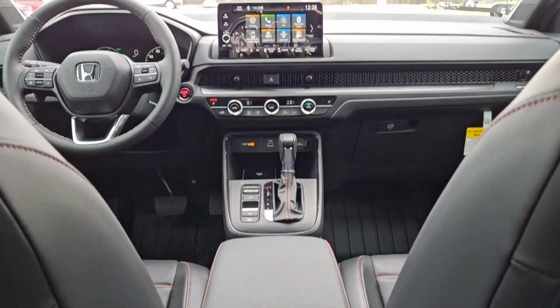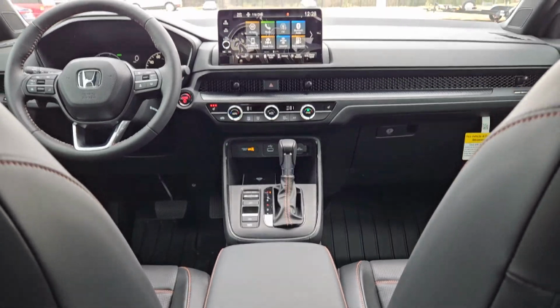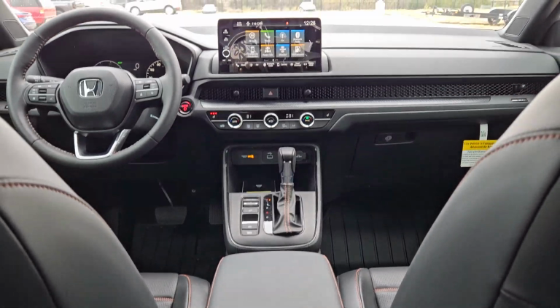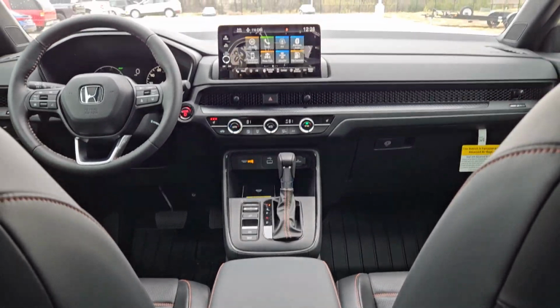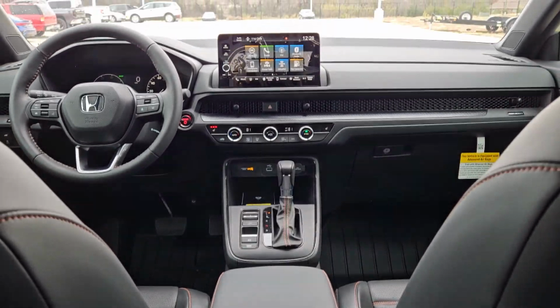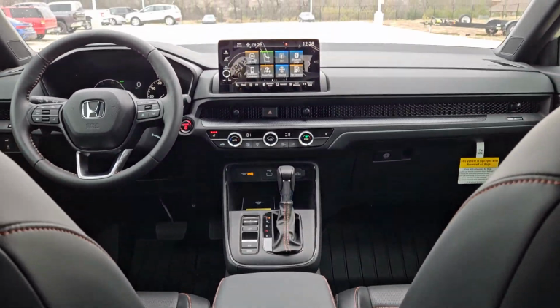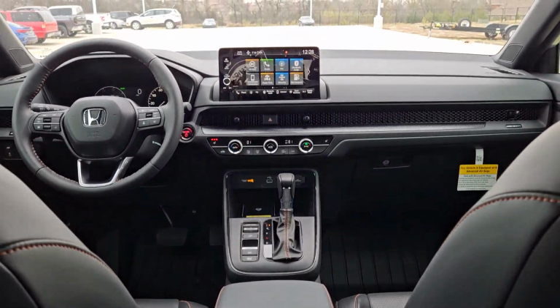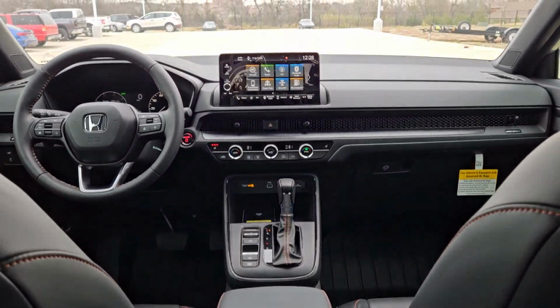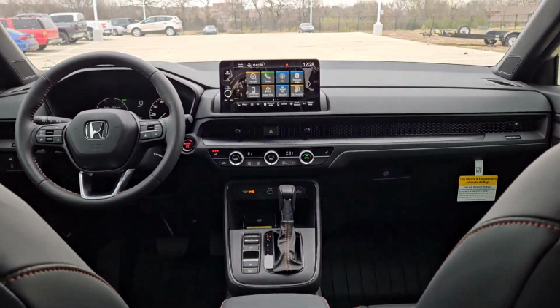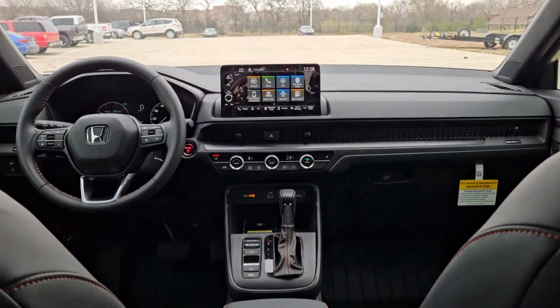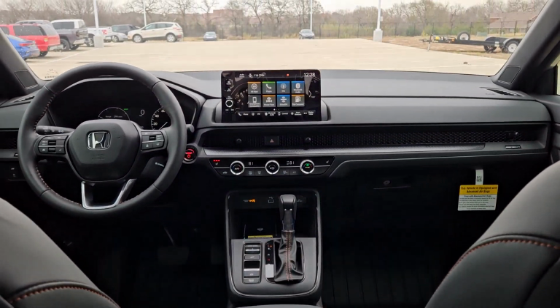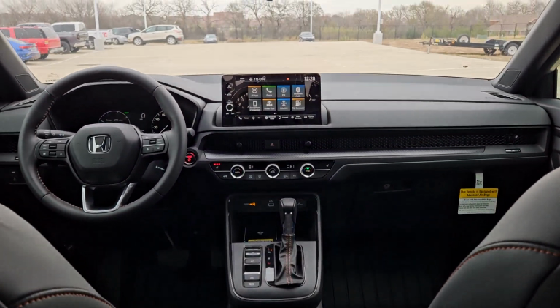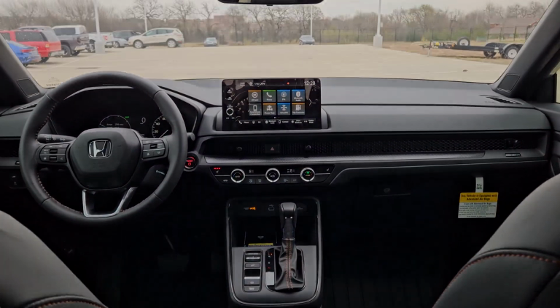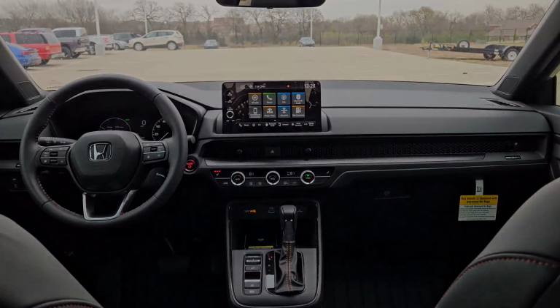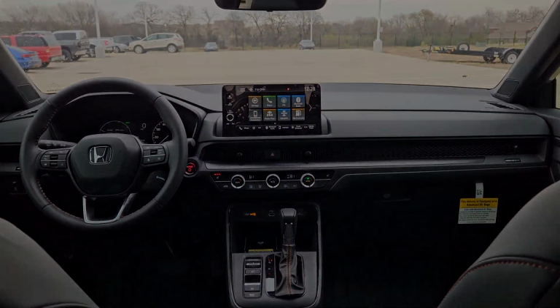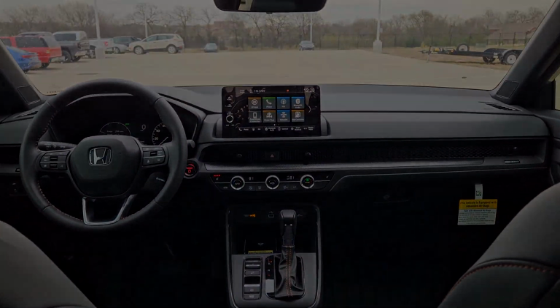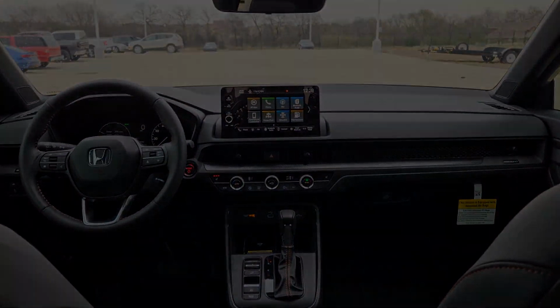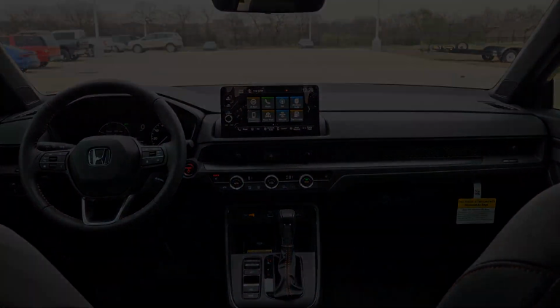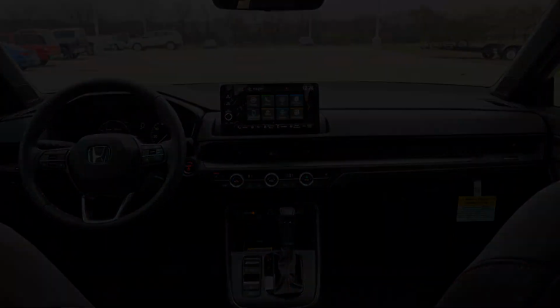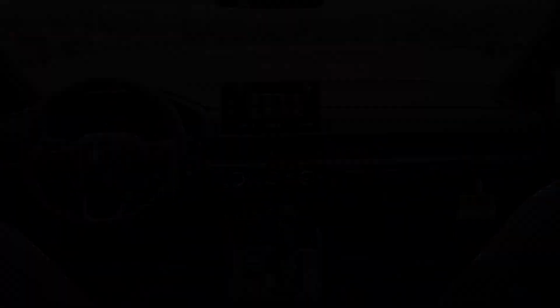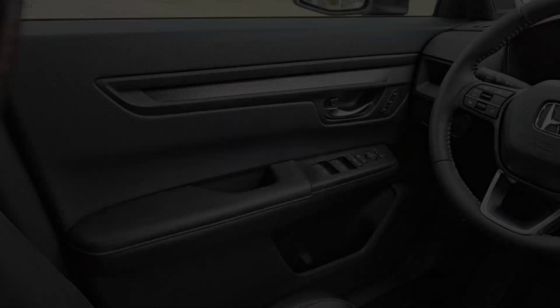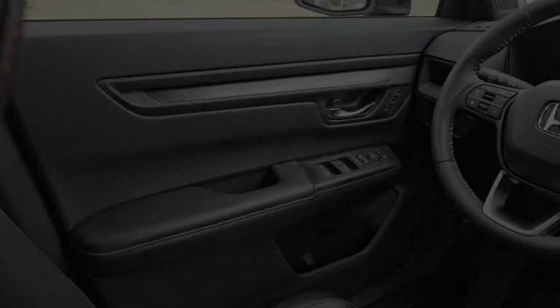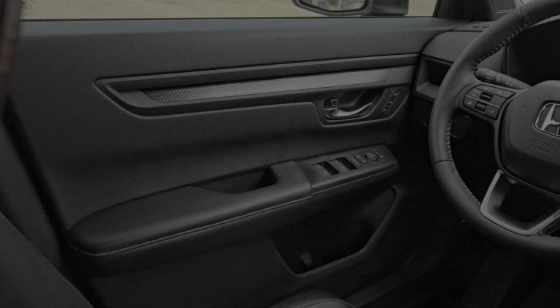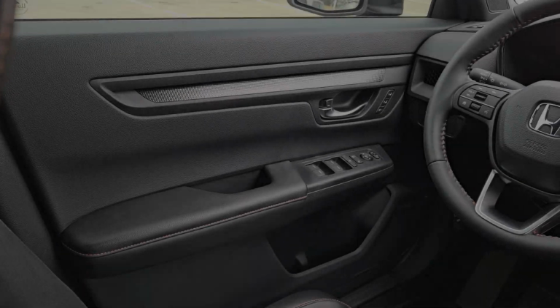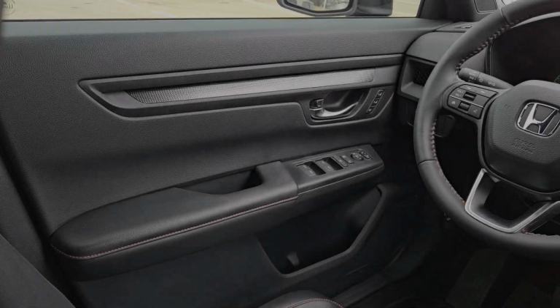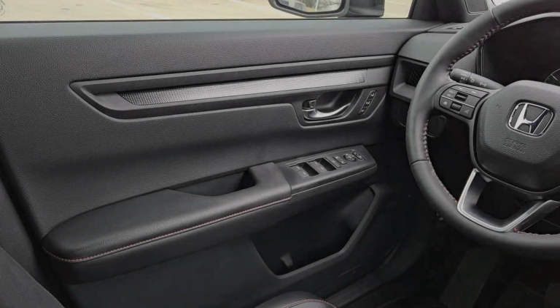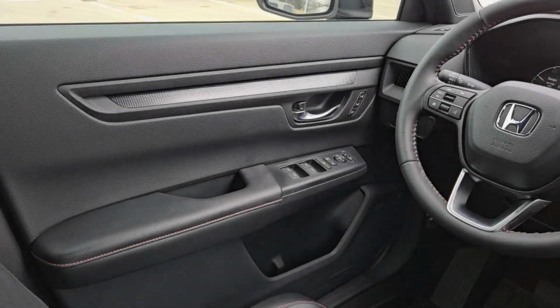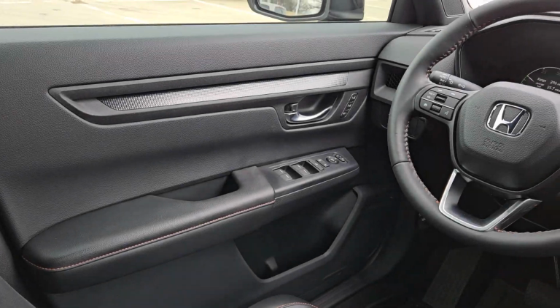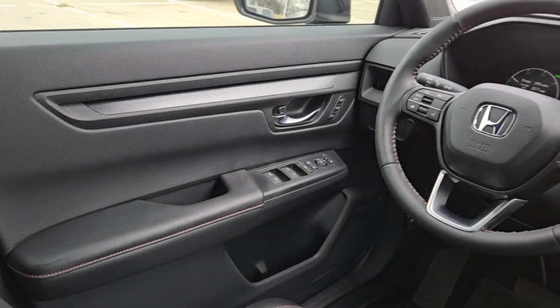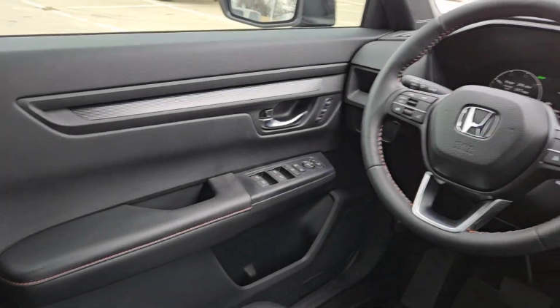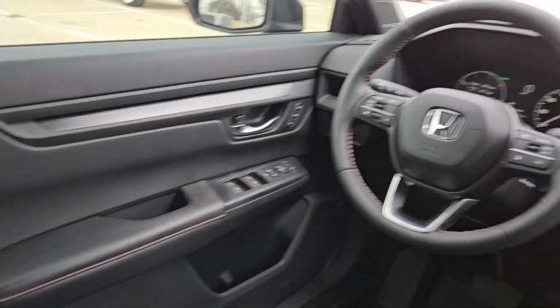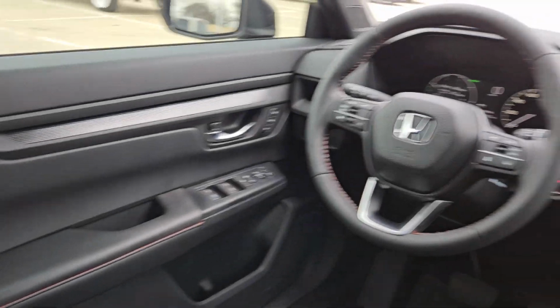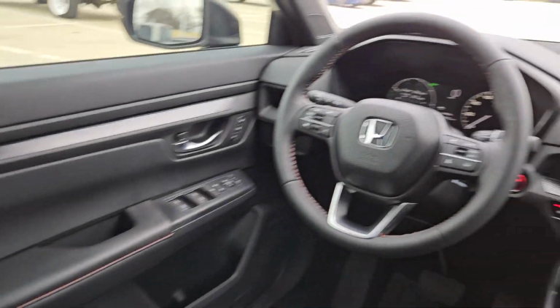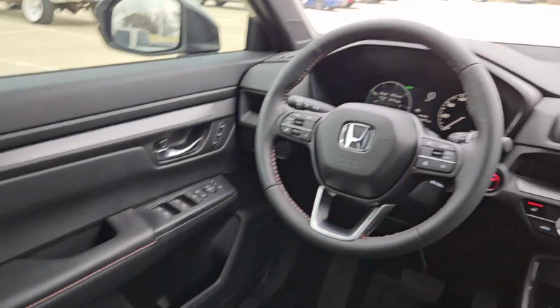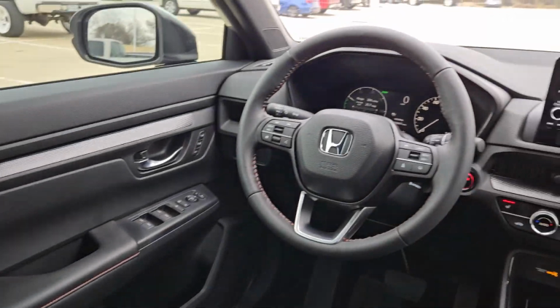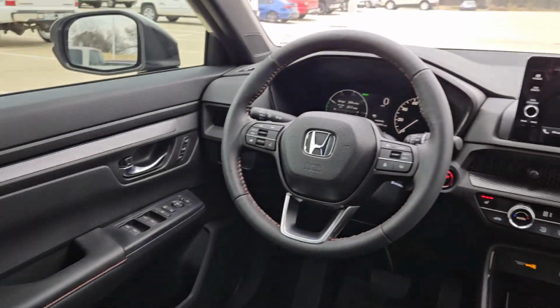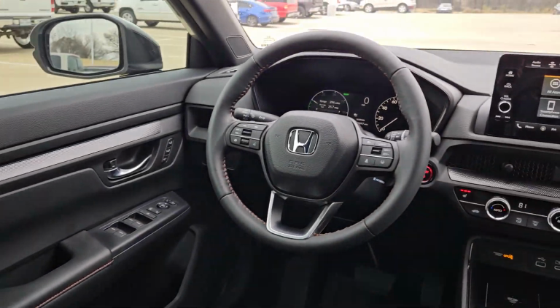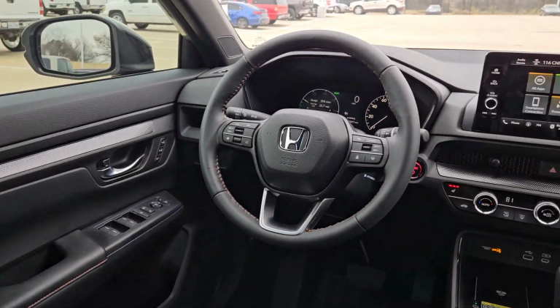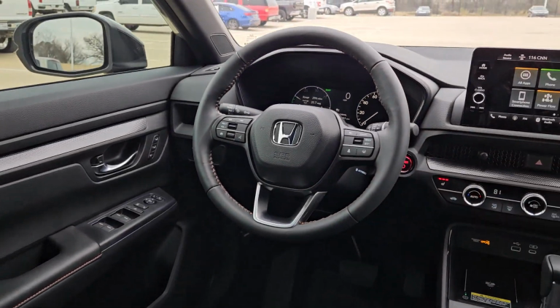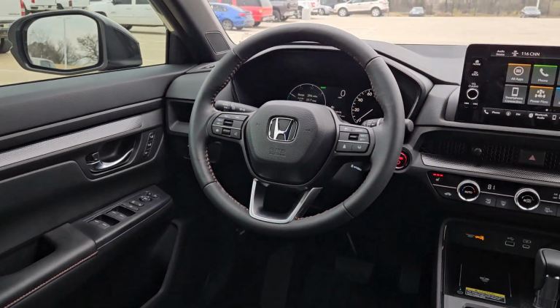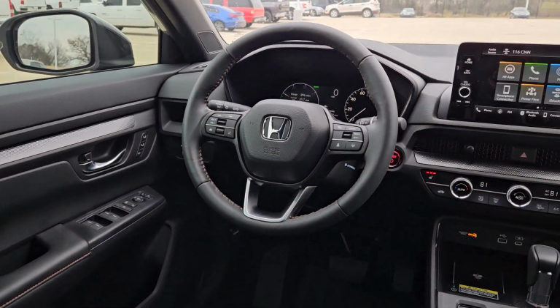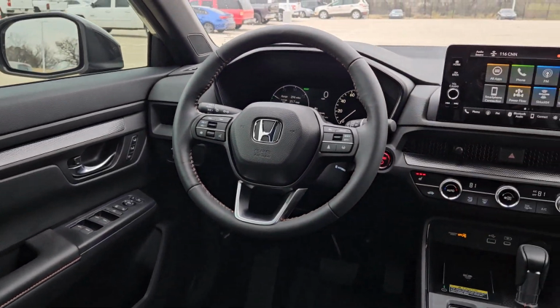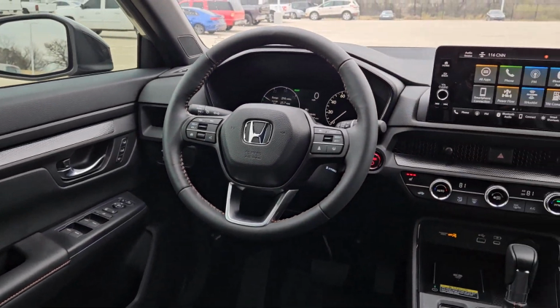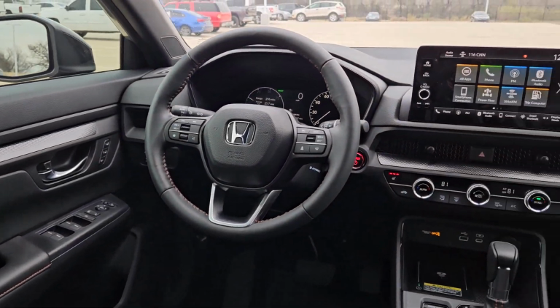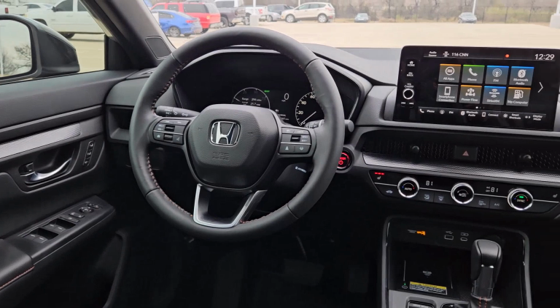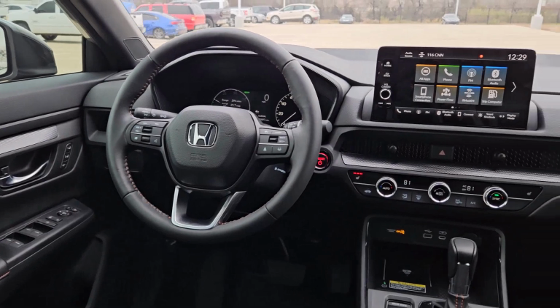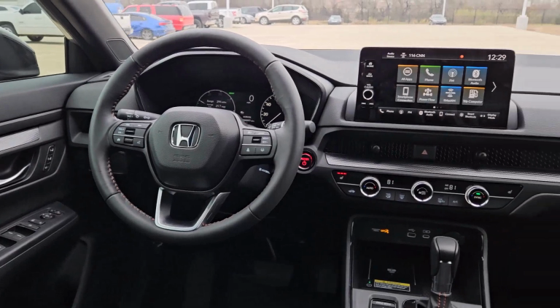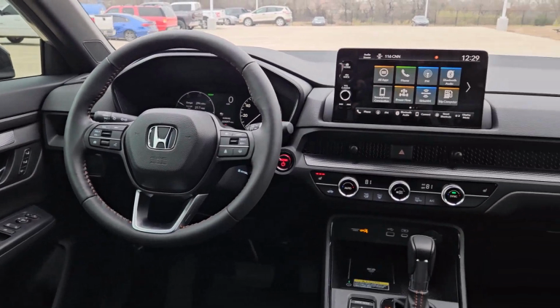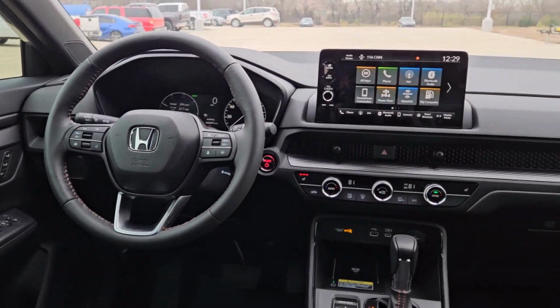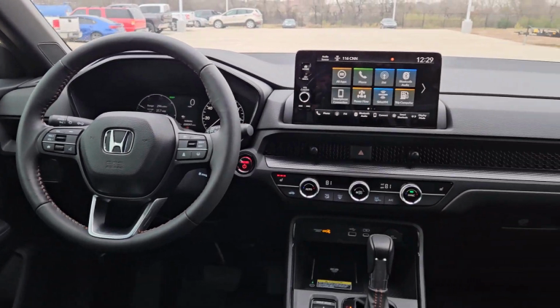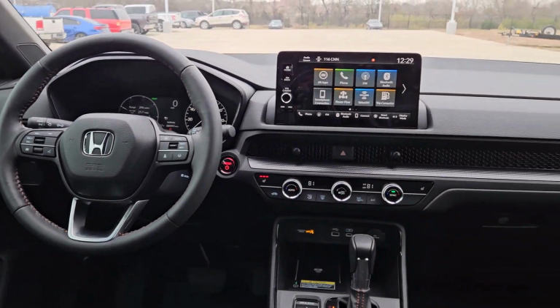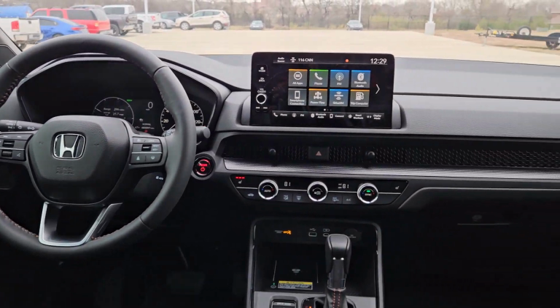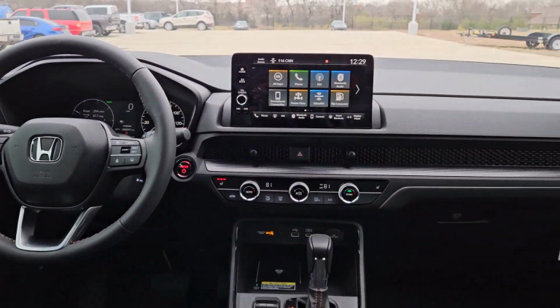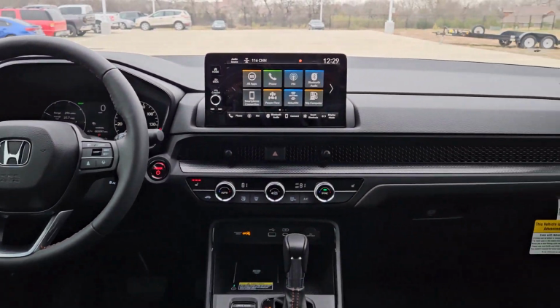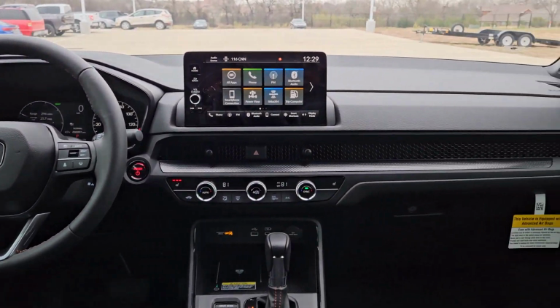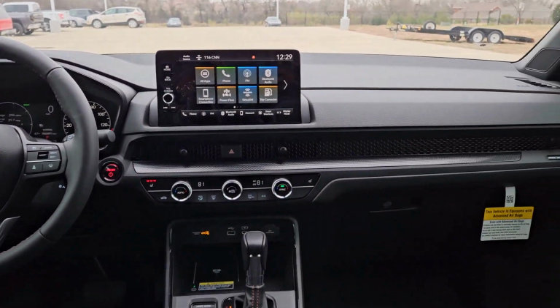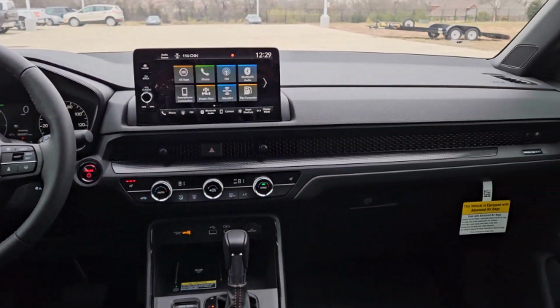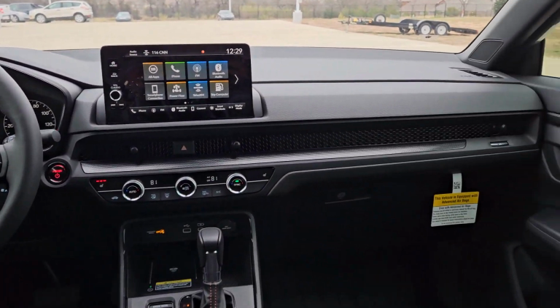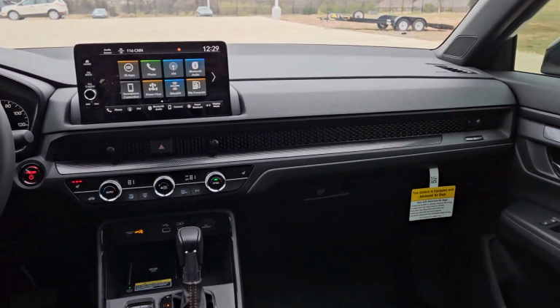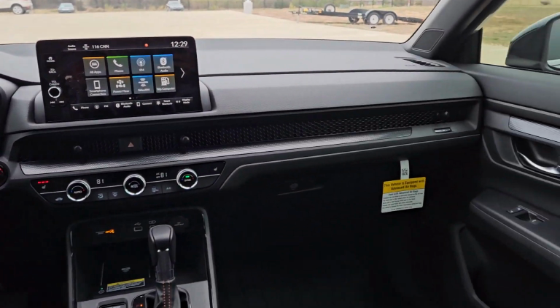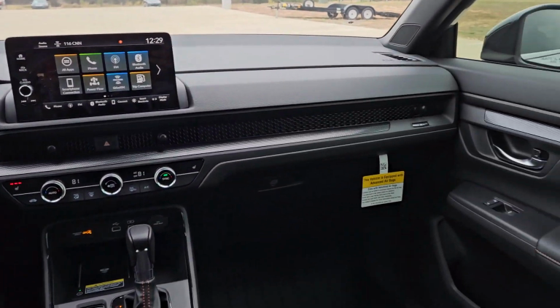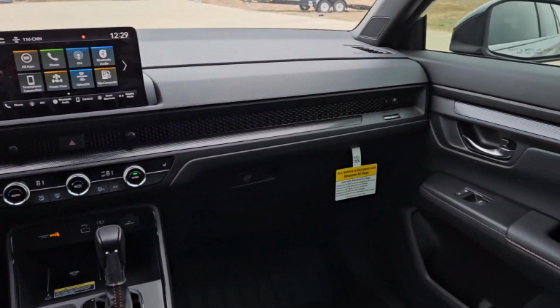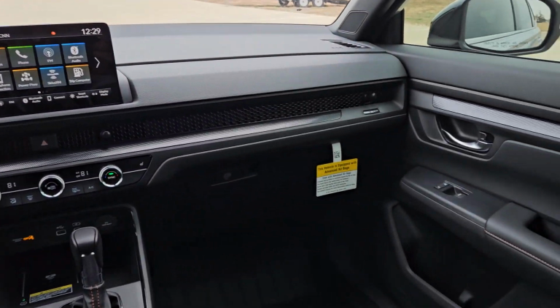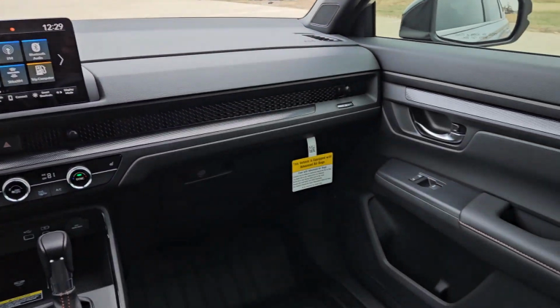Get more out of every journey in this thoughtfully designed CR-V Hybrid. Come in for a test drive. Our team will make it the best part of your day.